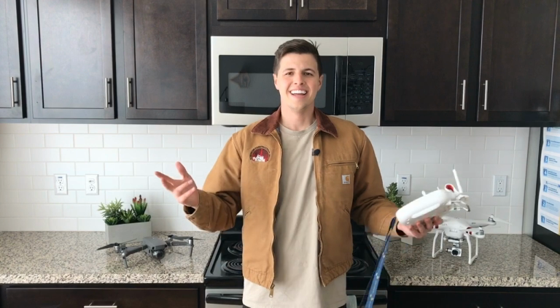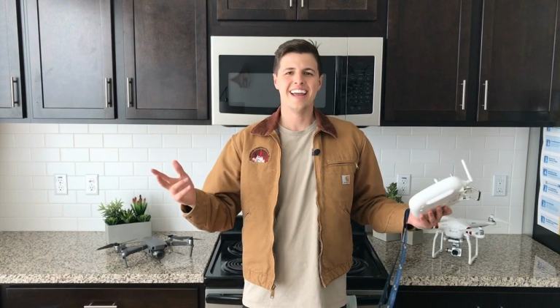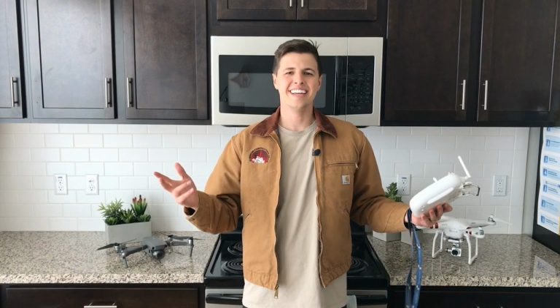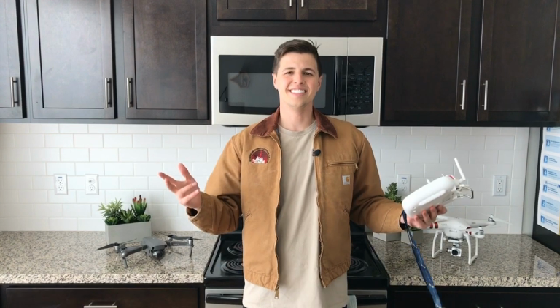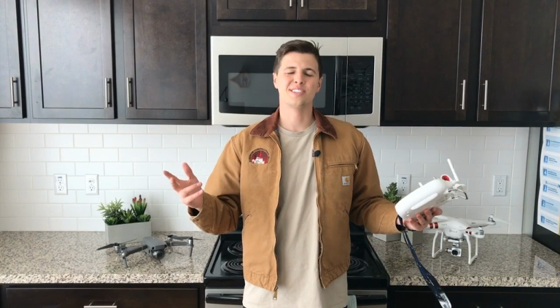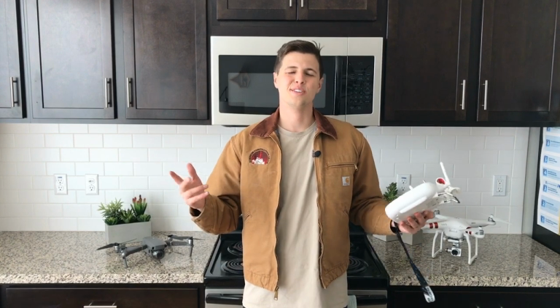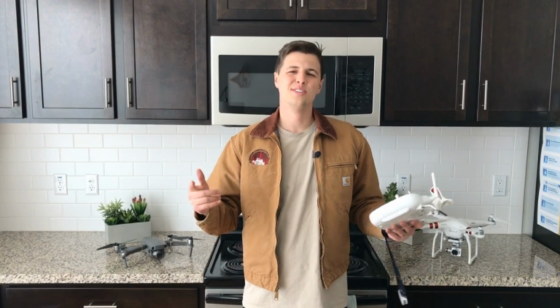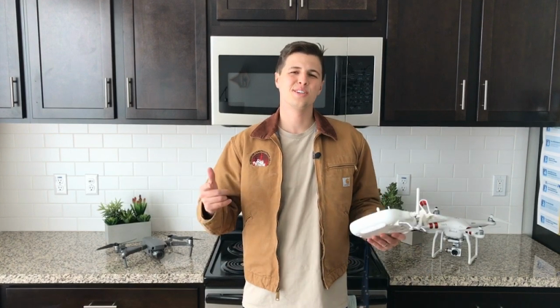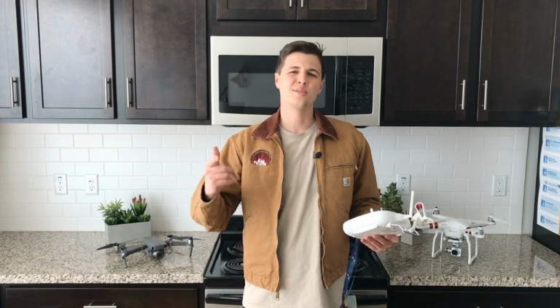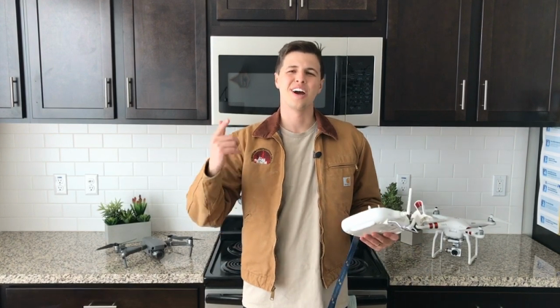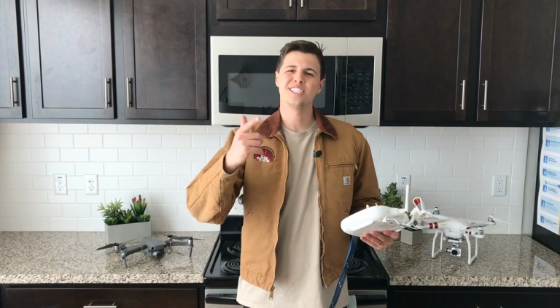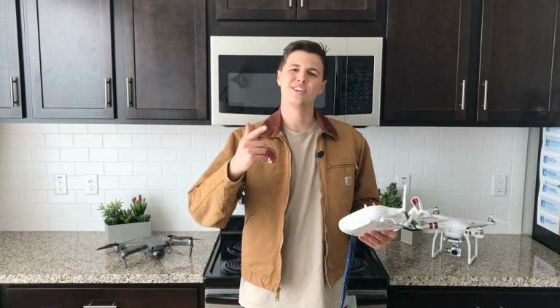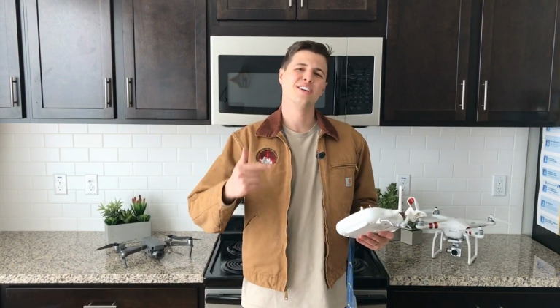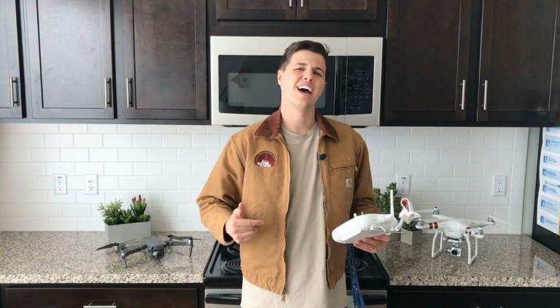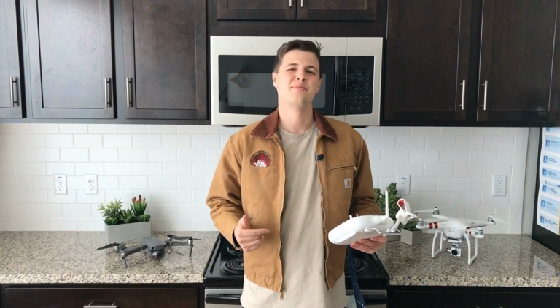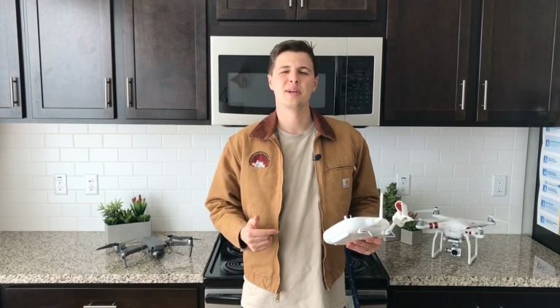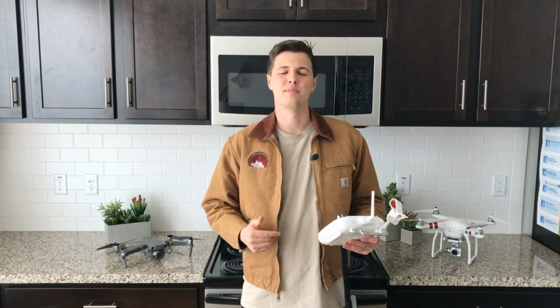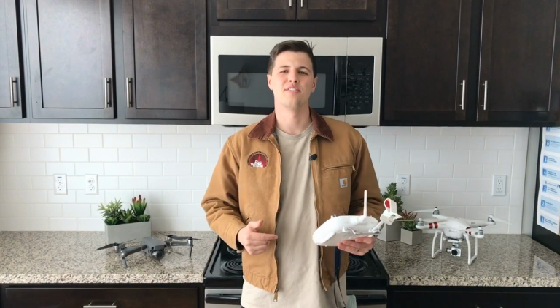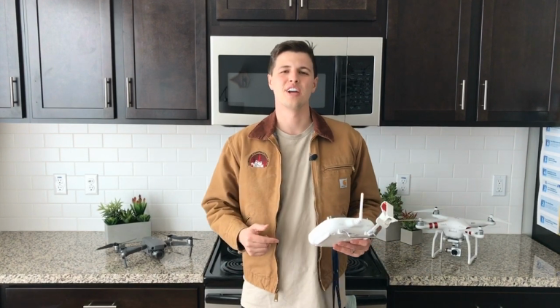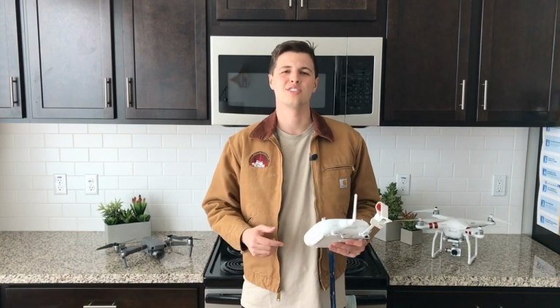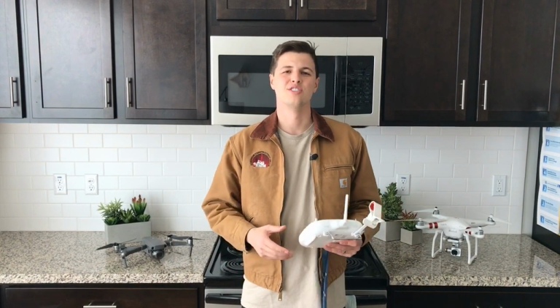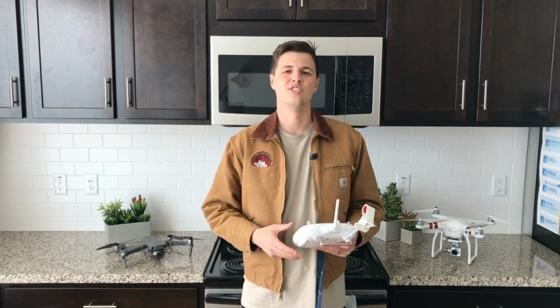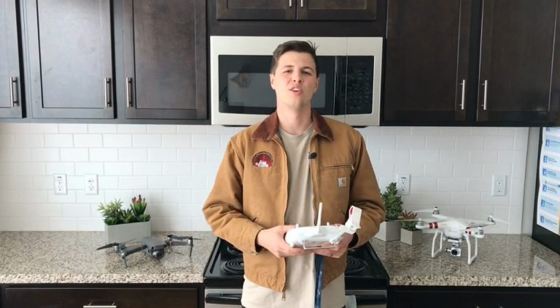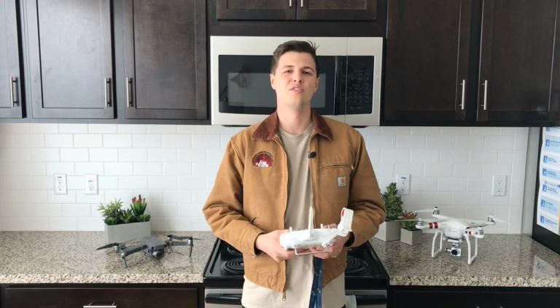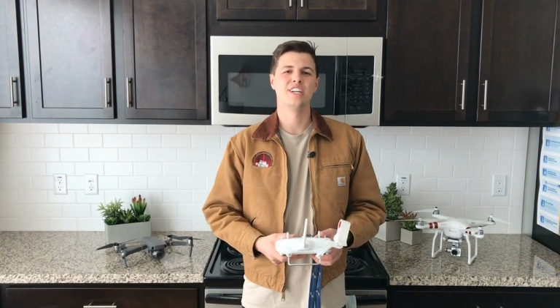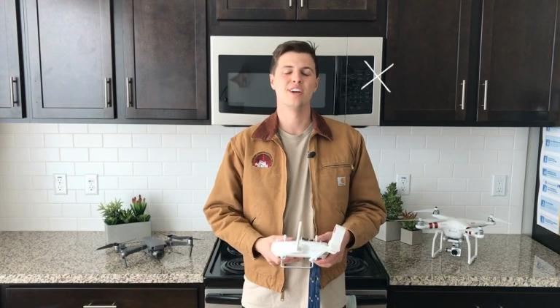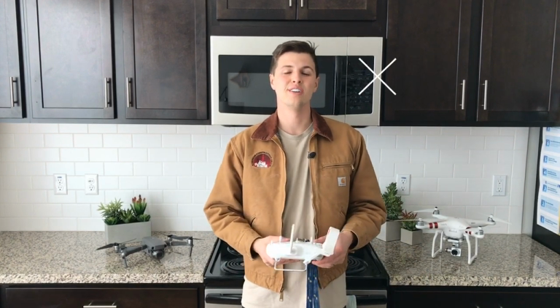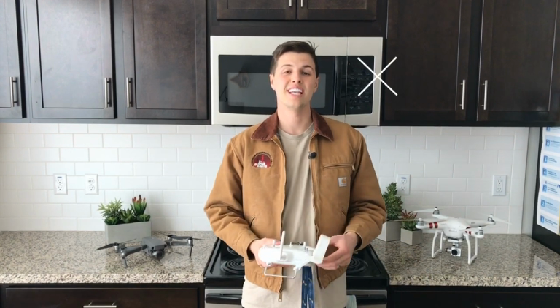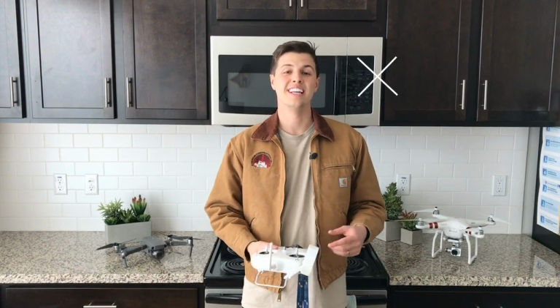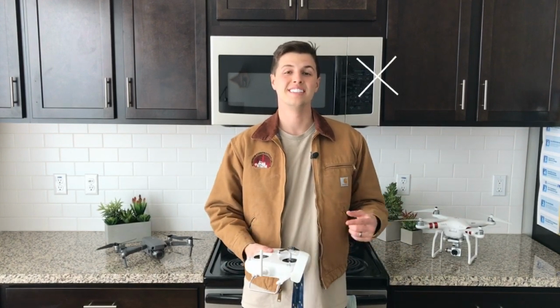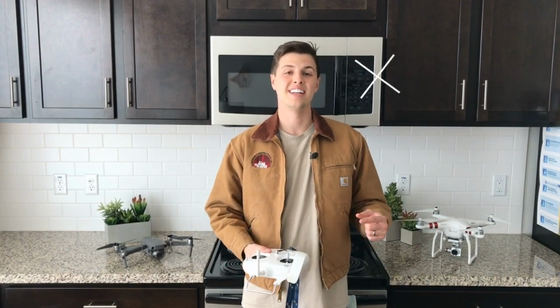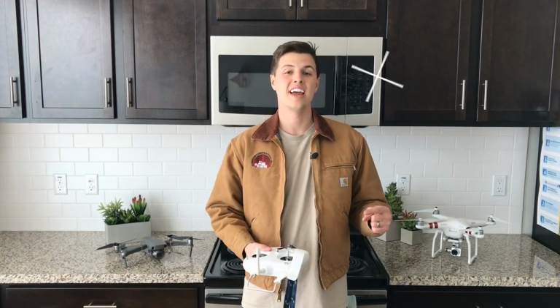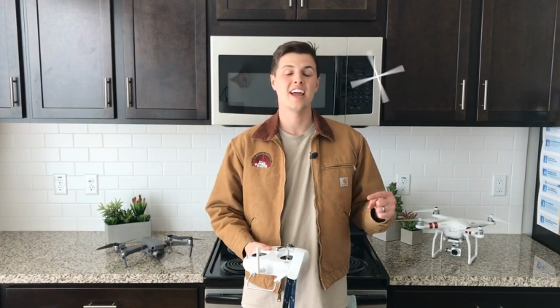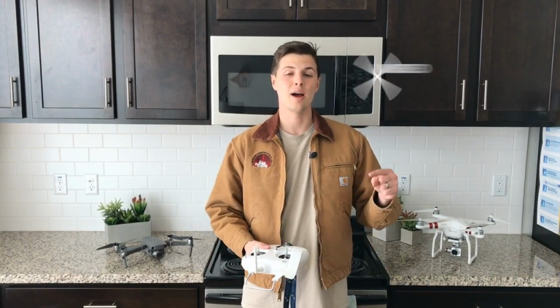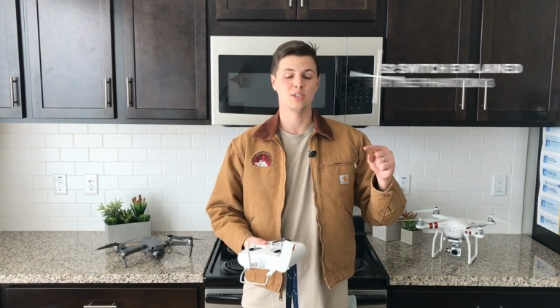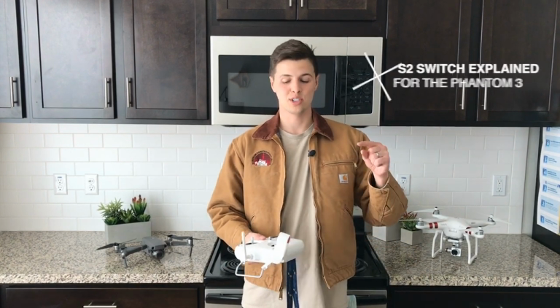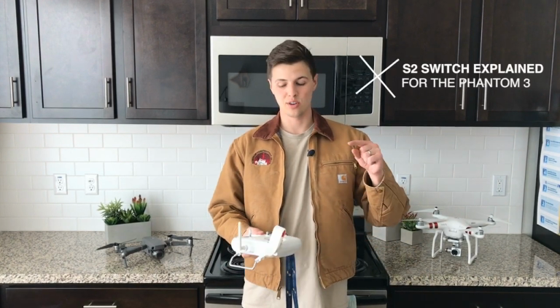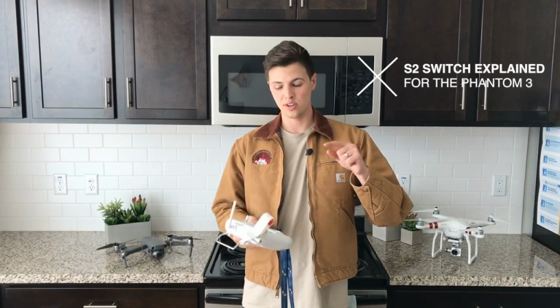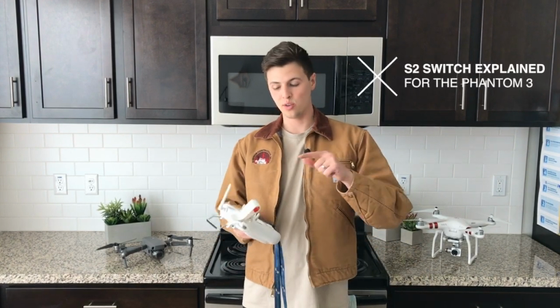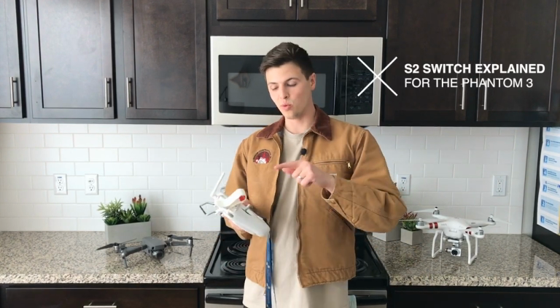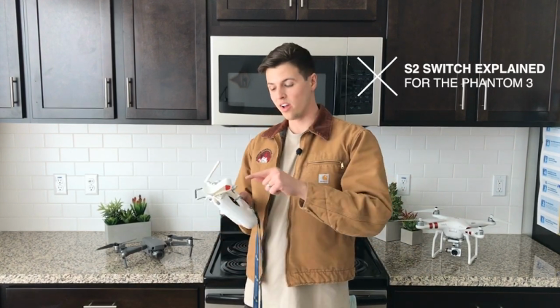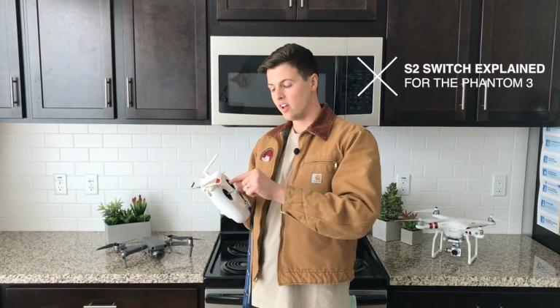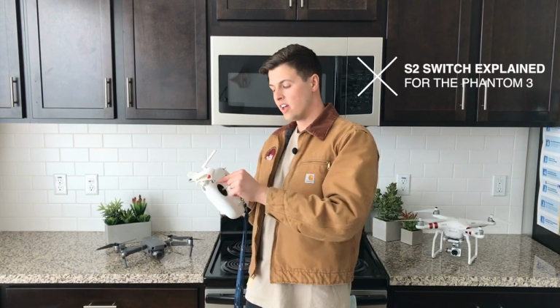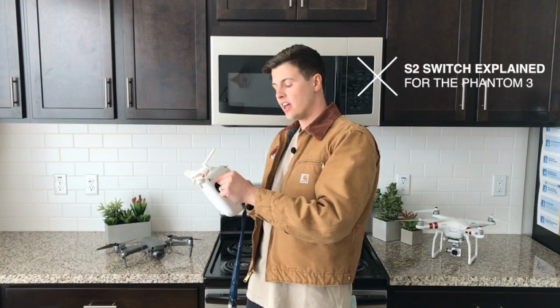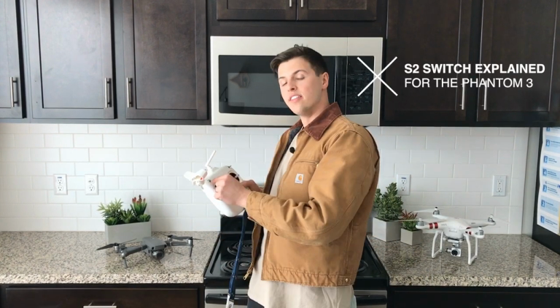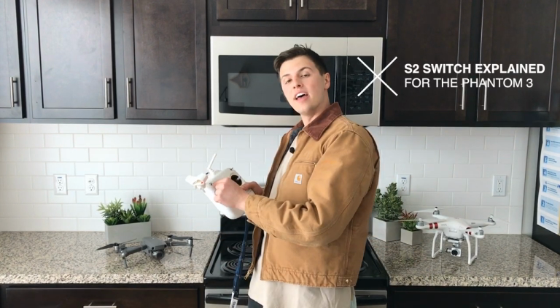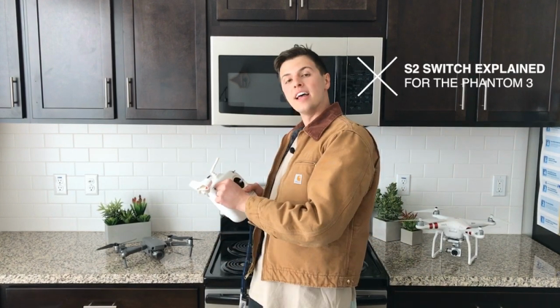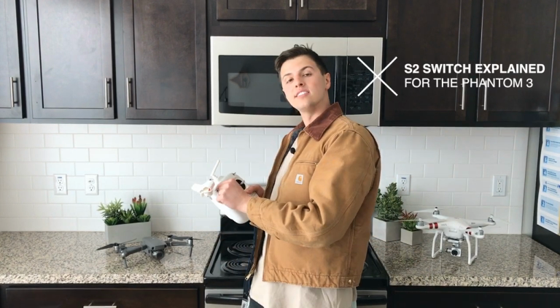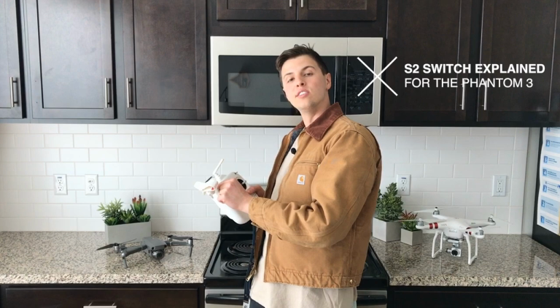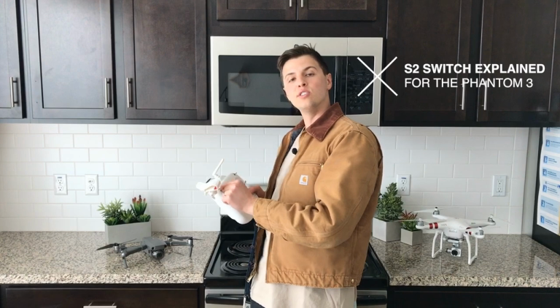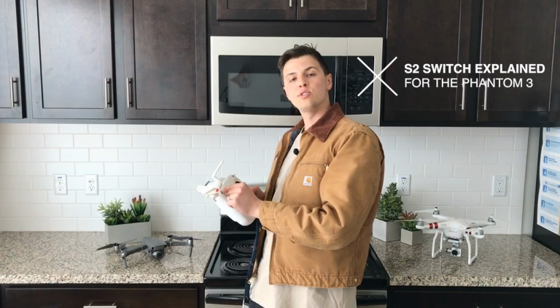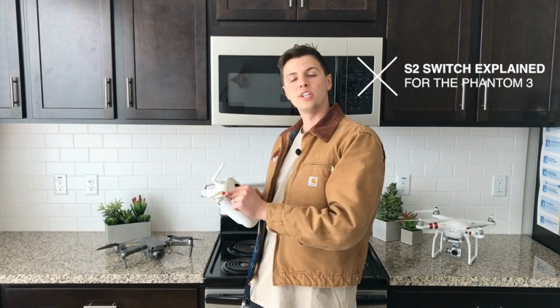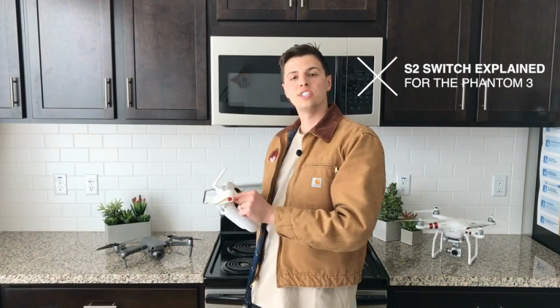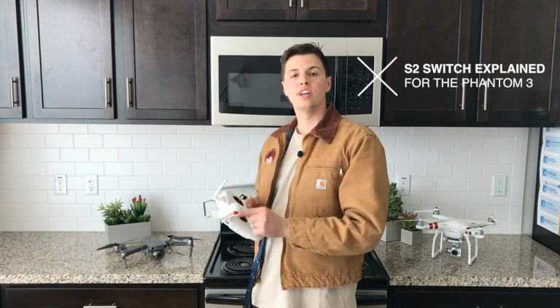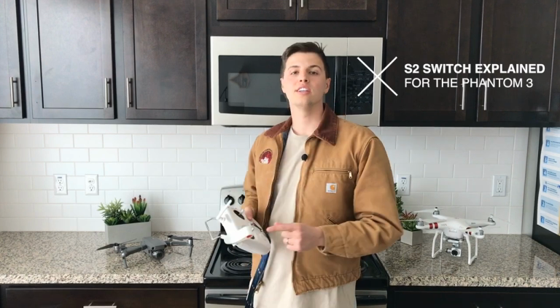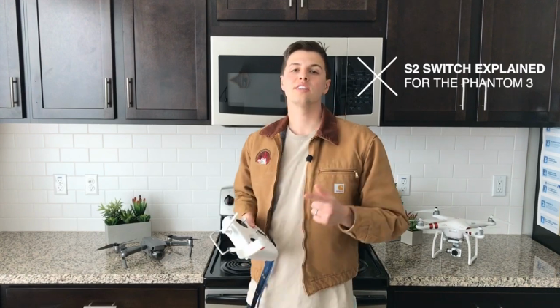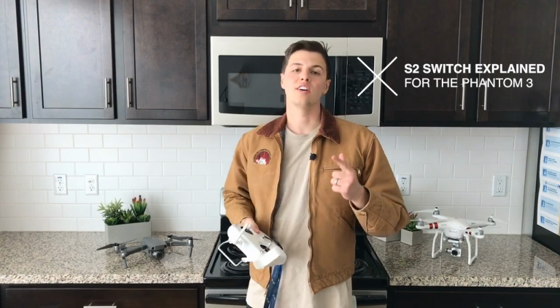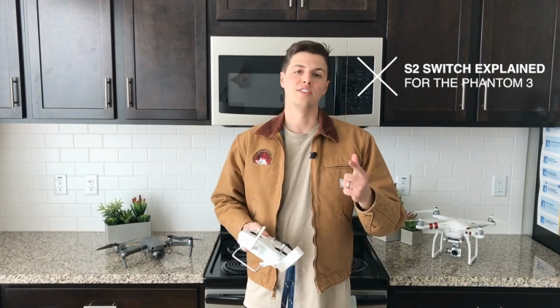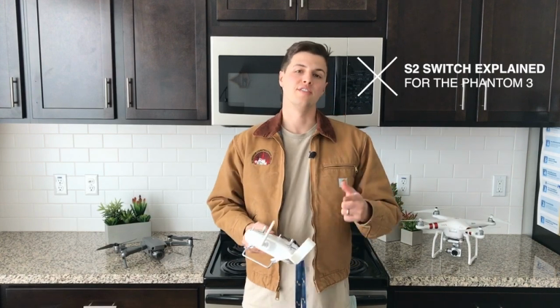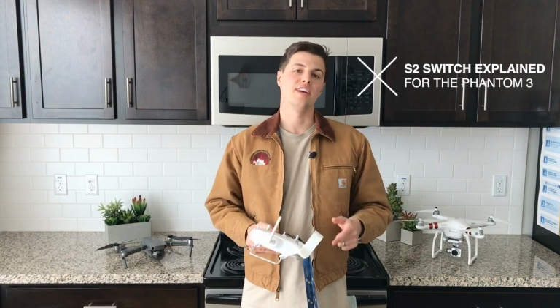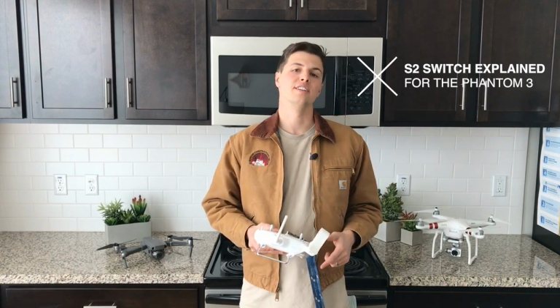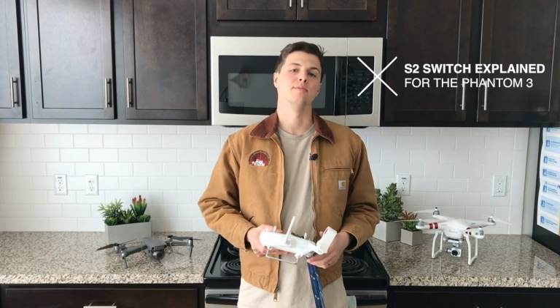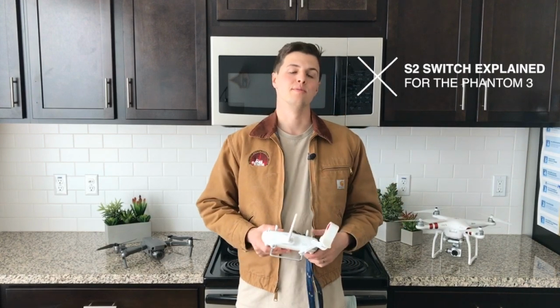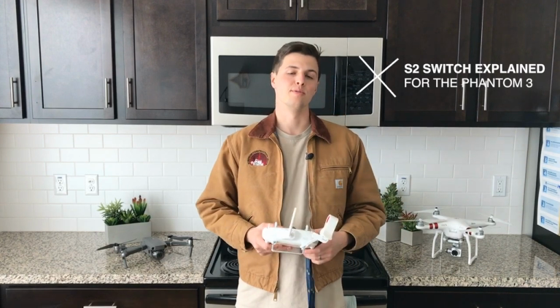Hey, it's Cruiser, where I show you how to make professional drone videos. Today I'm showing you what the S2 switch does on your Phantom 3.